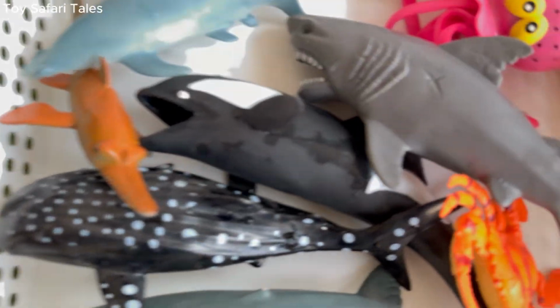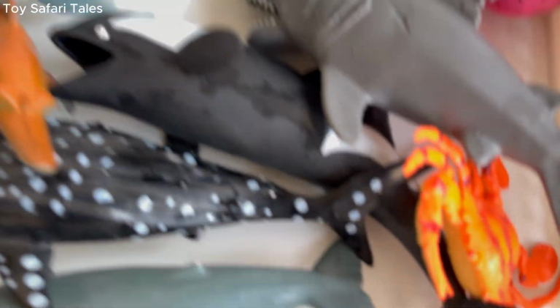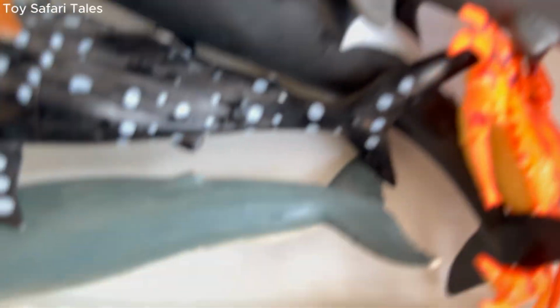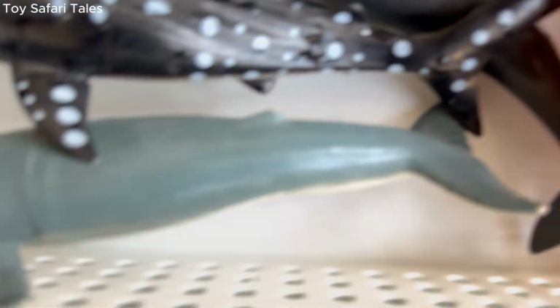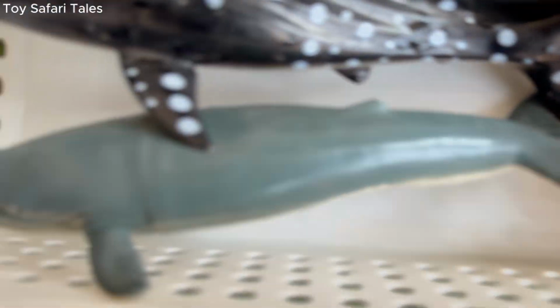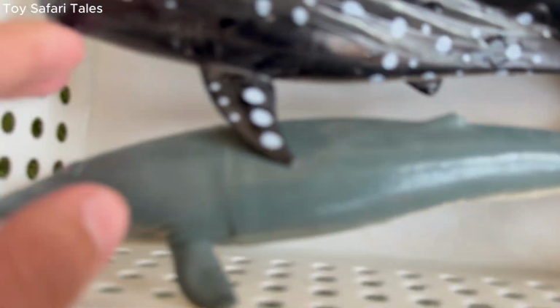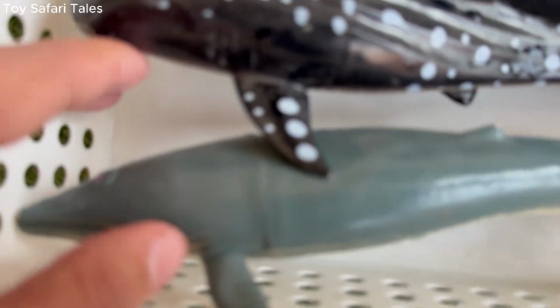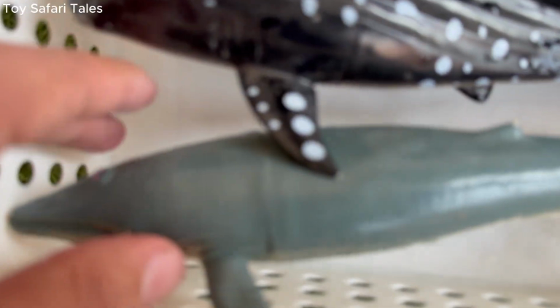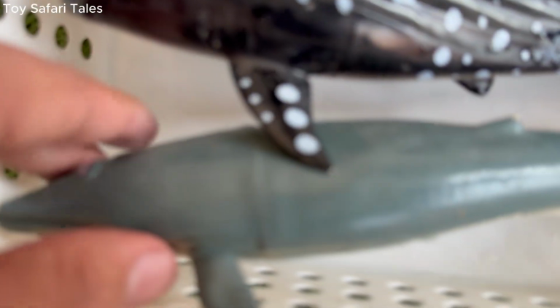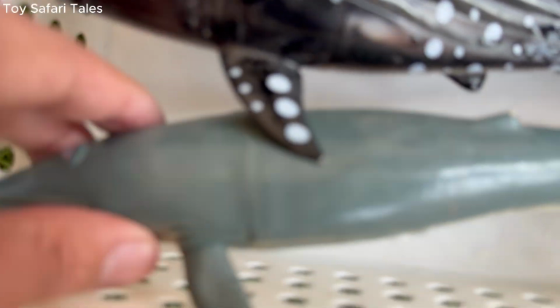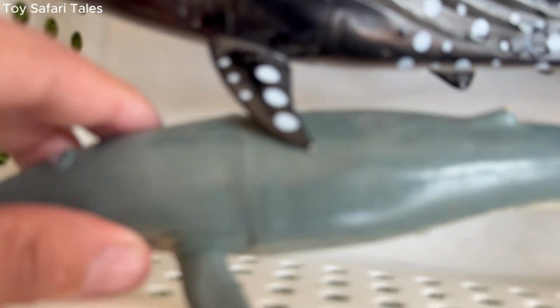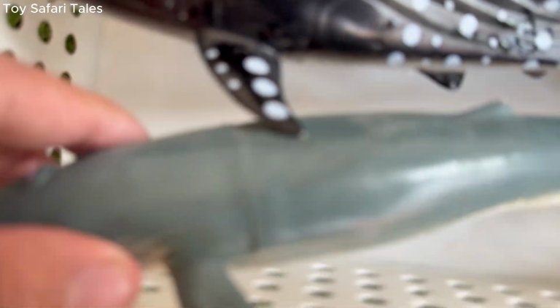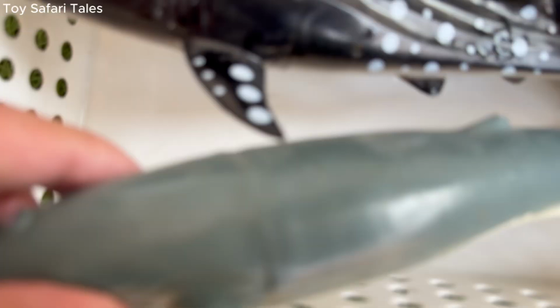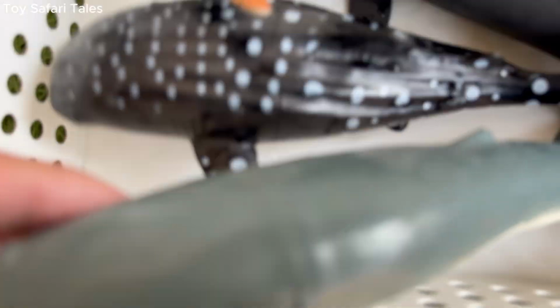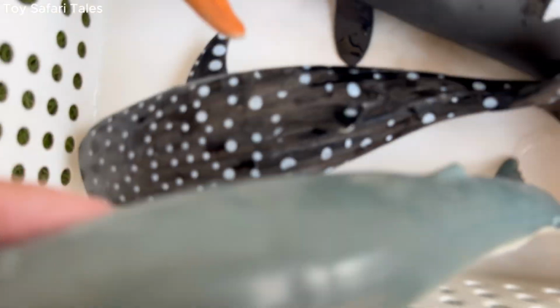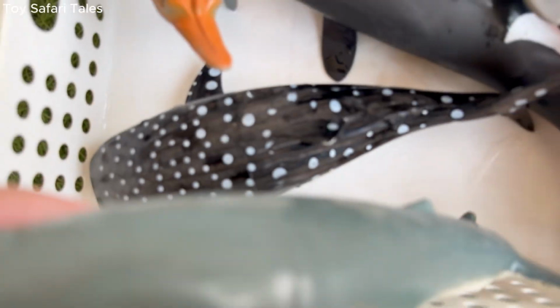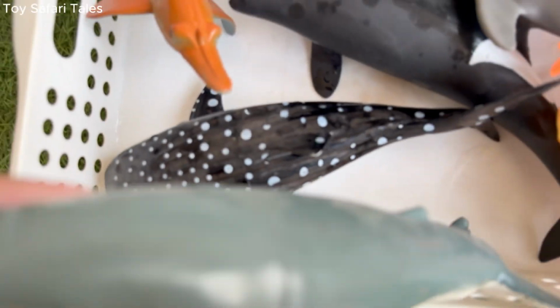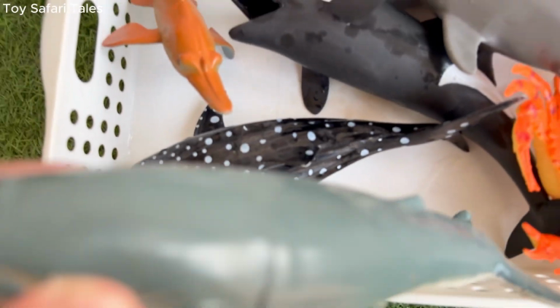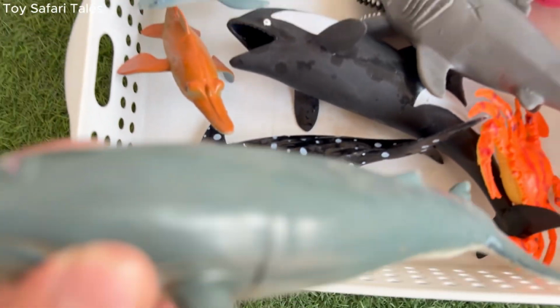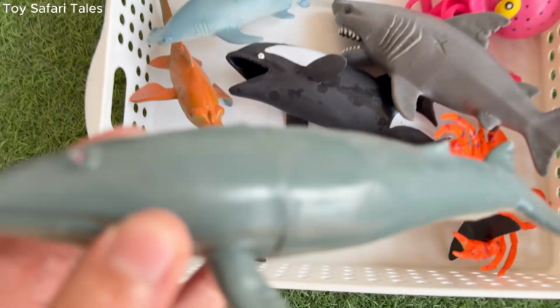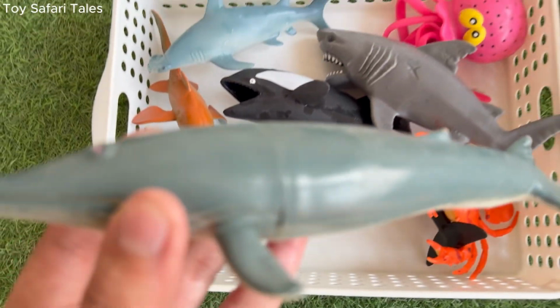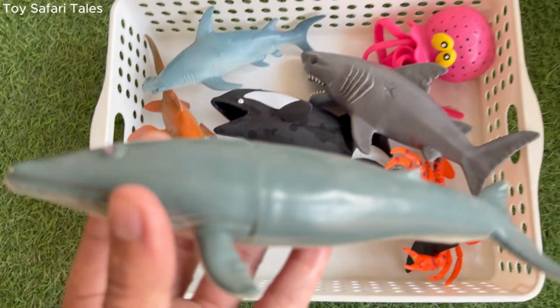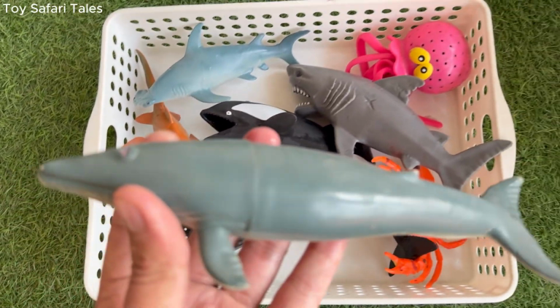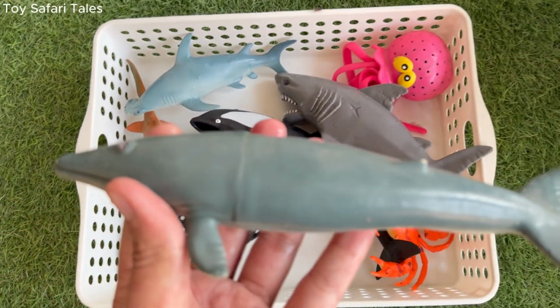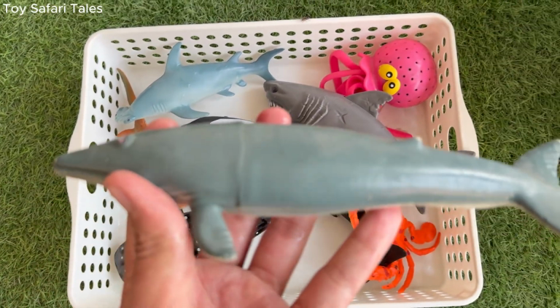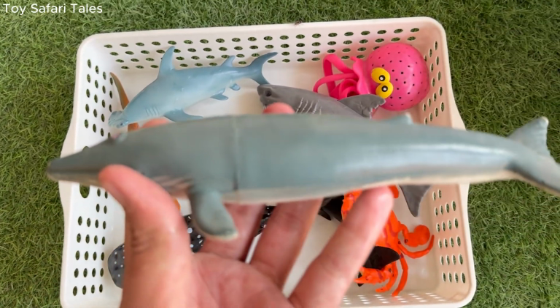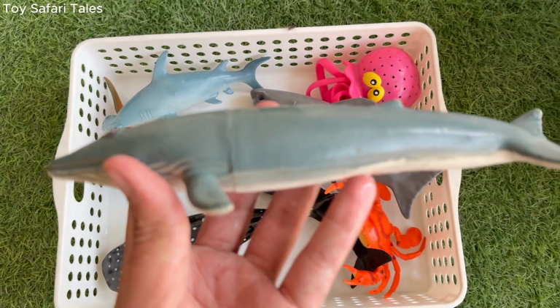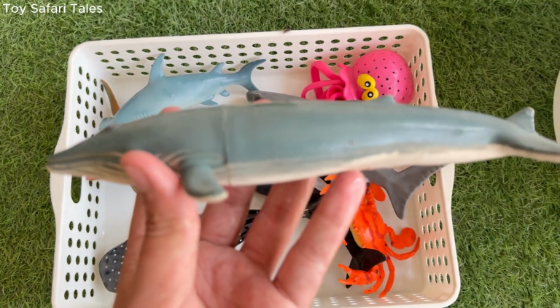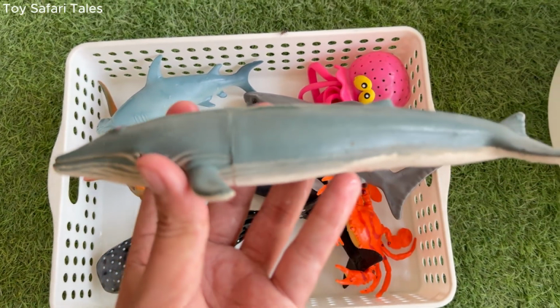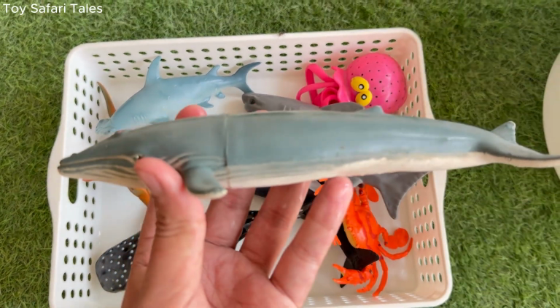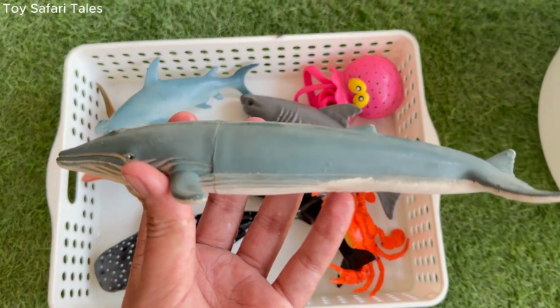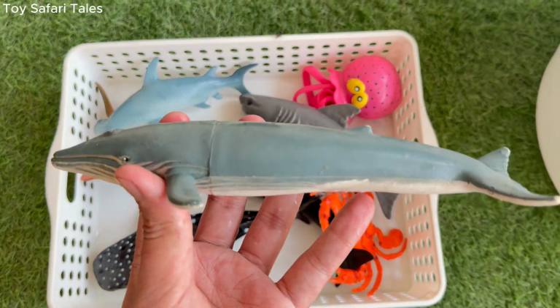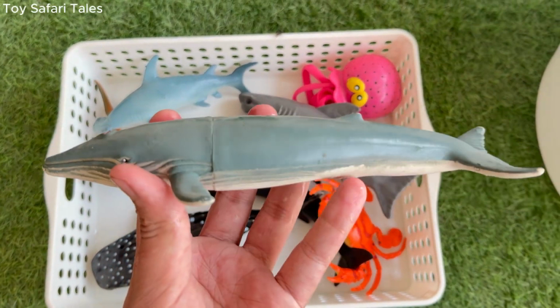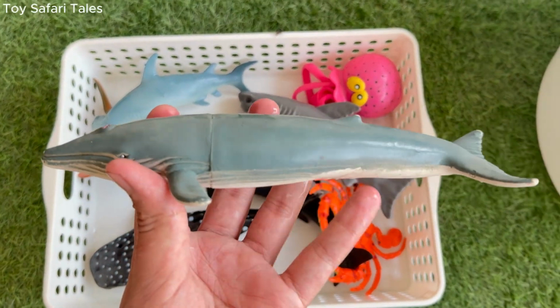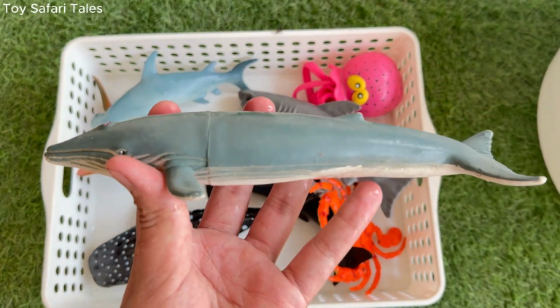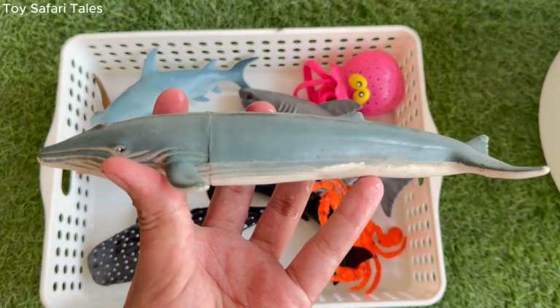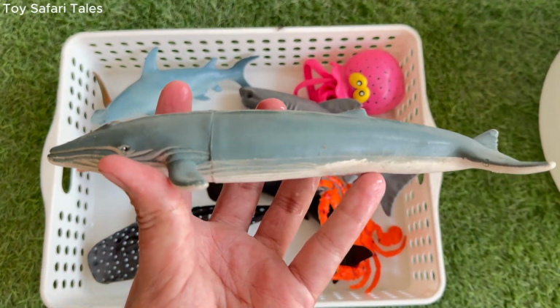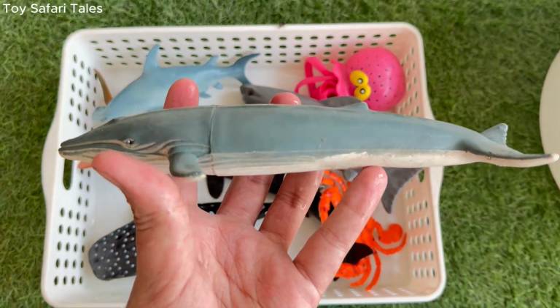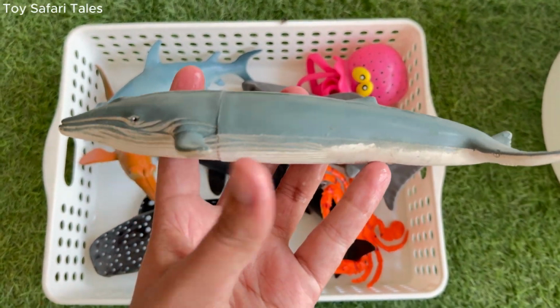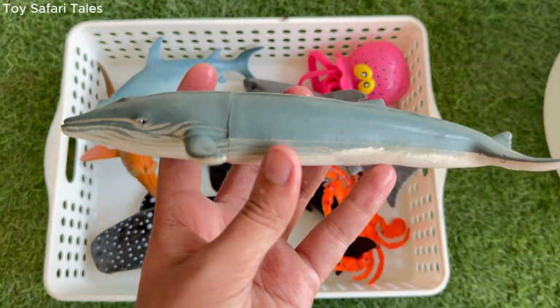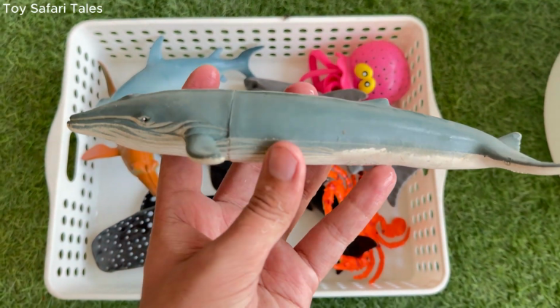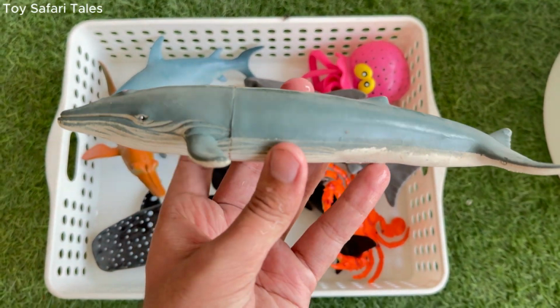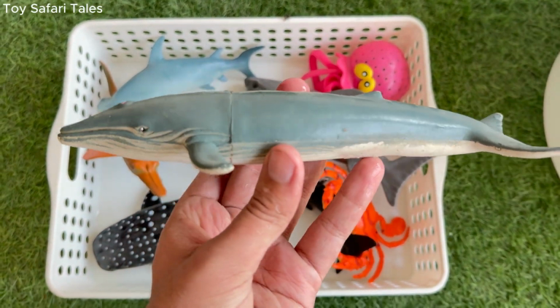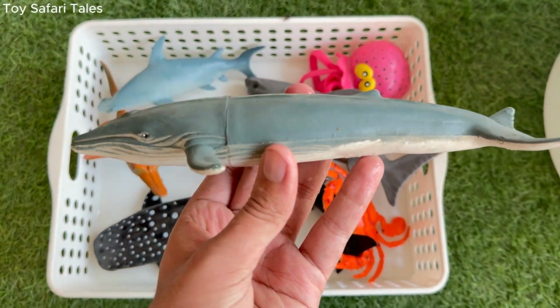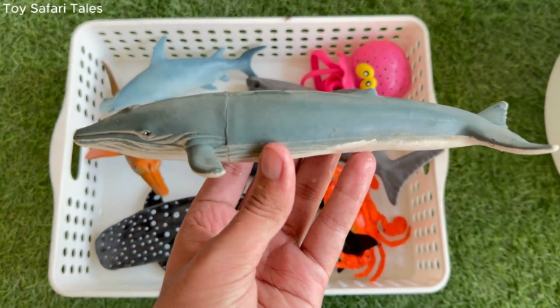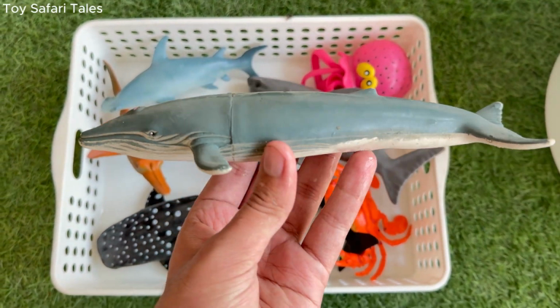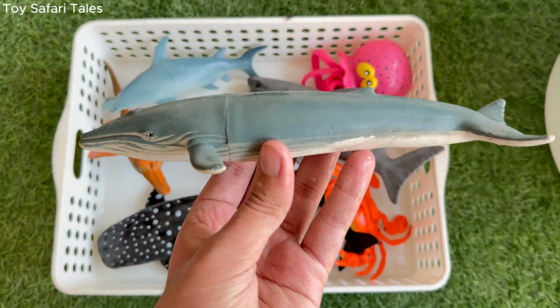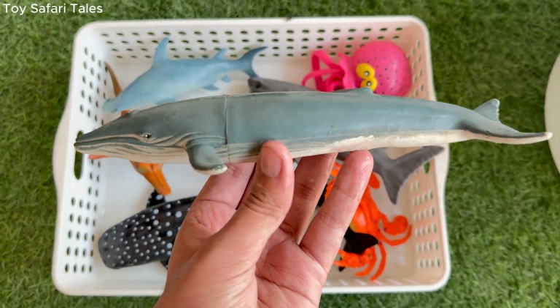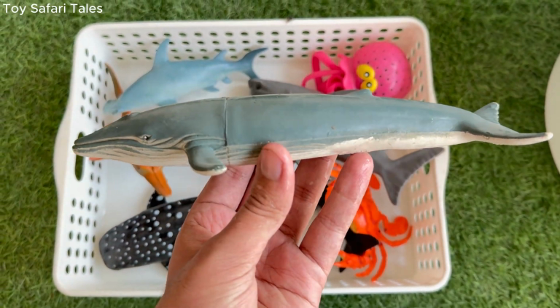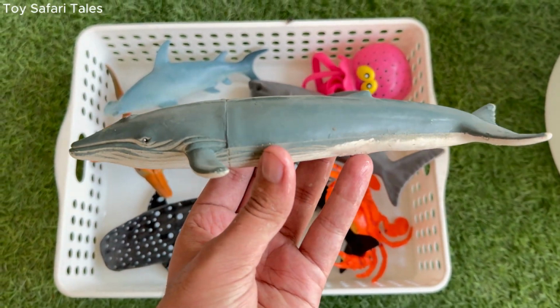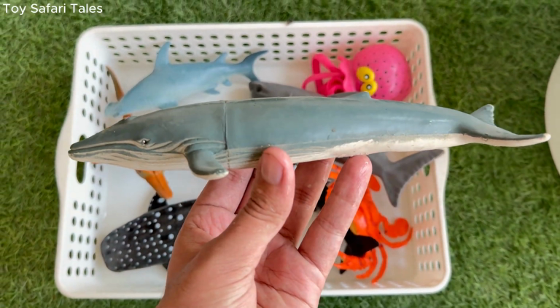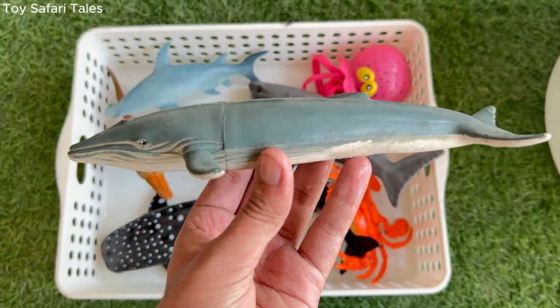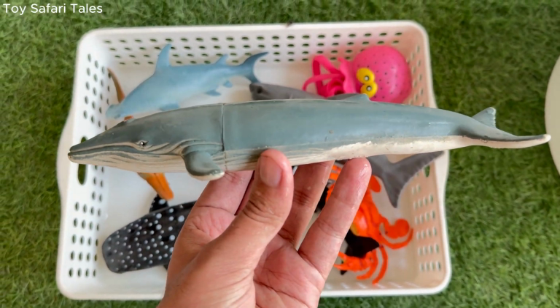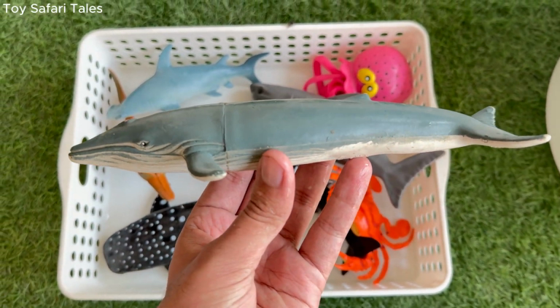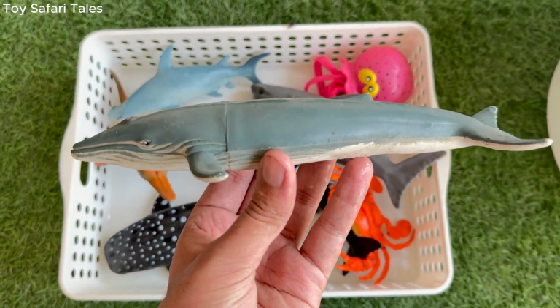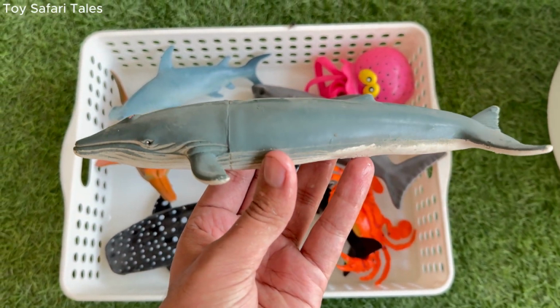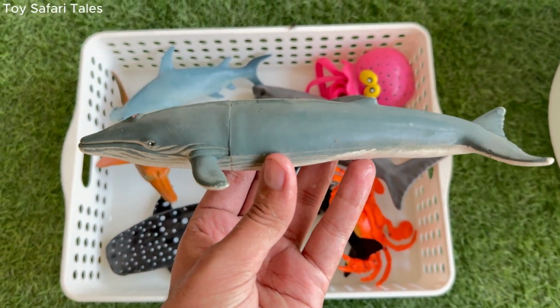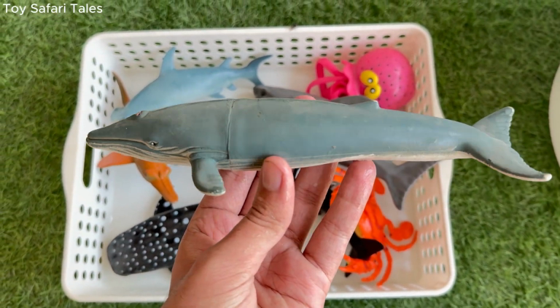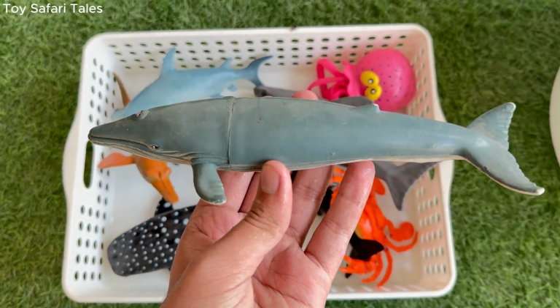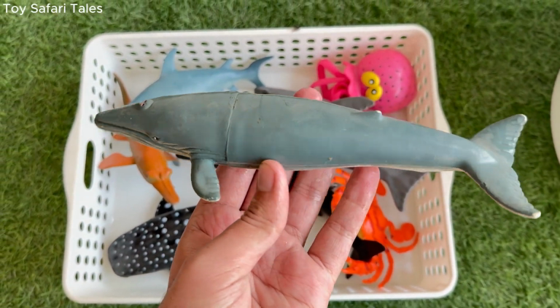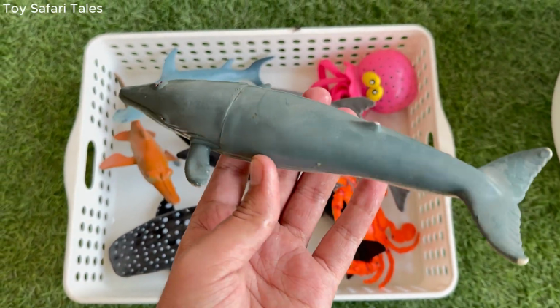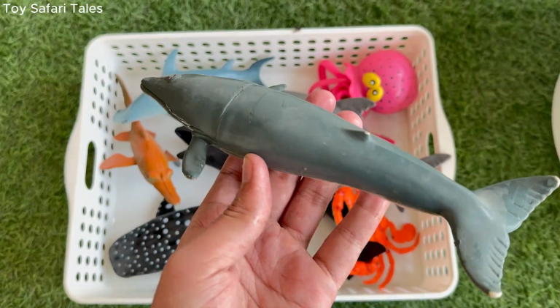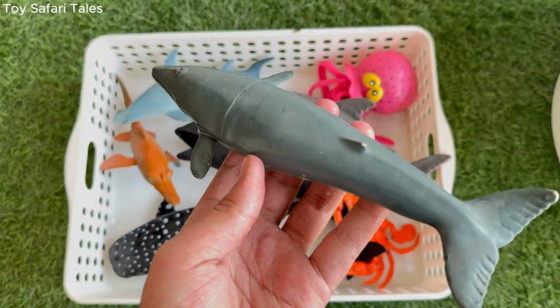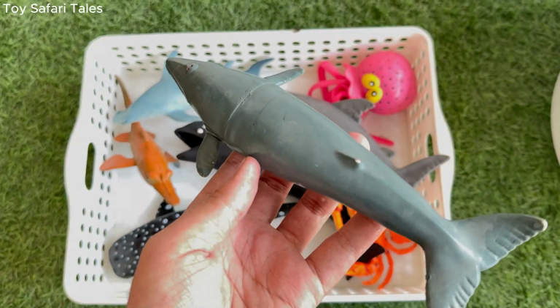Humpback whale is a giant ocean mammal, known for its amazing songs that can travel for miles underwater.